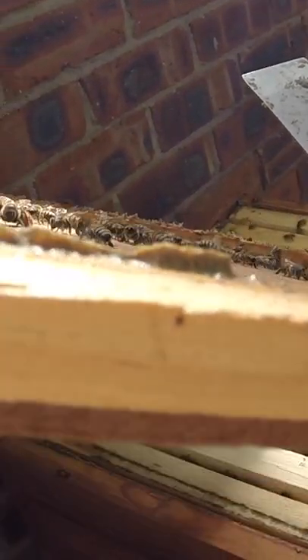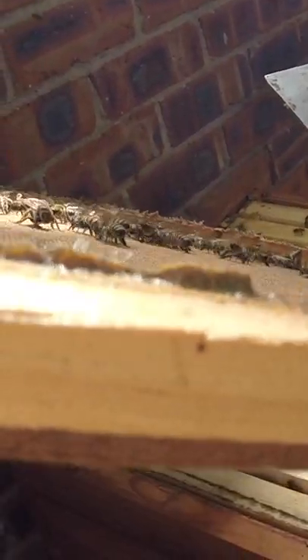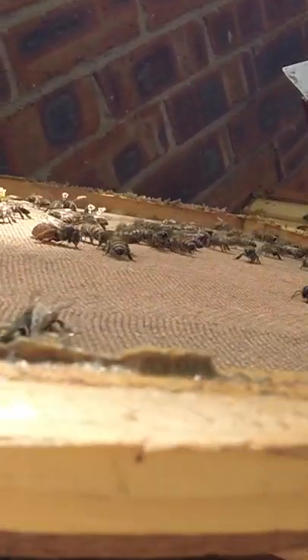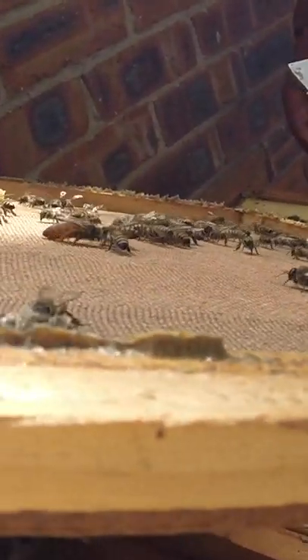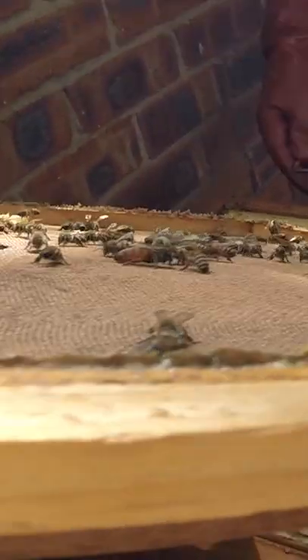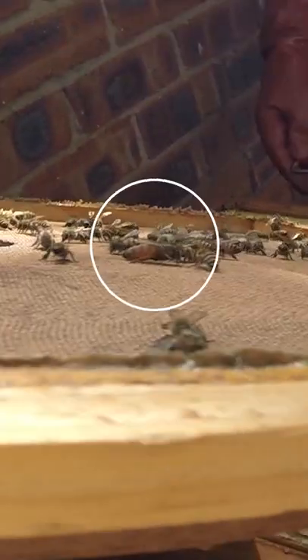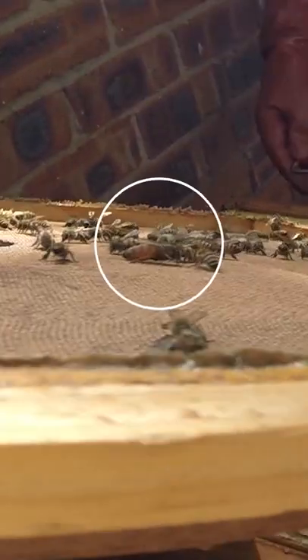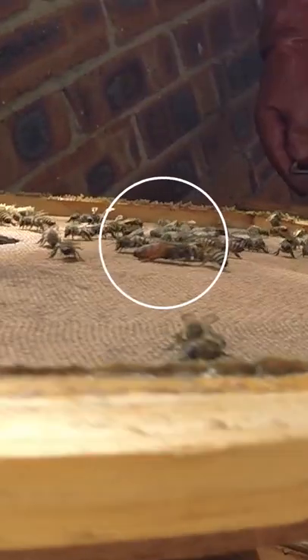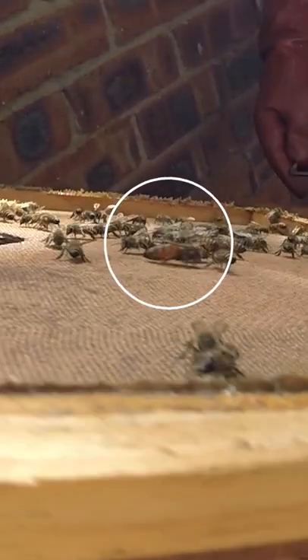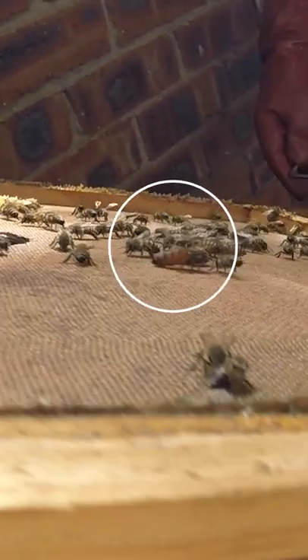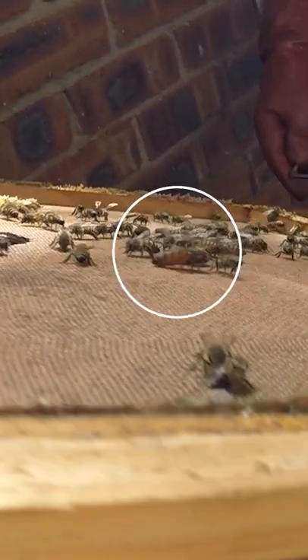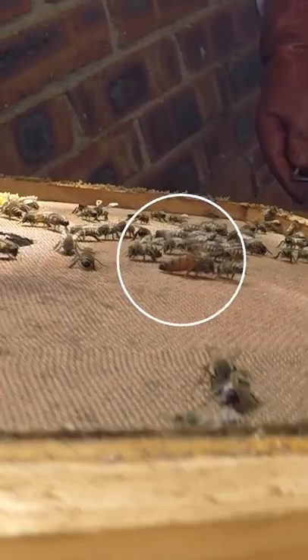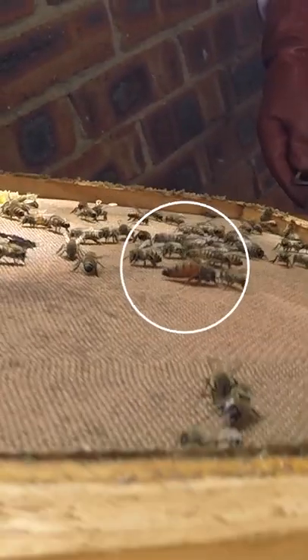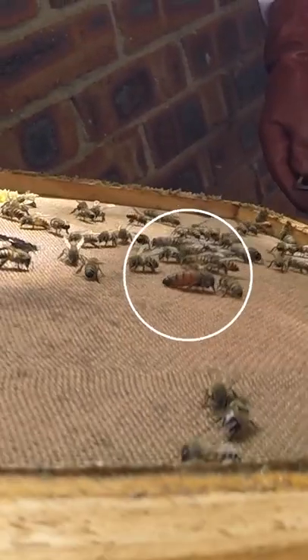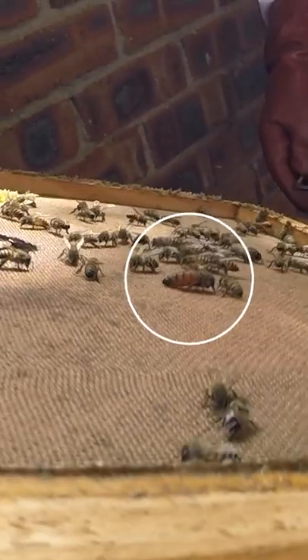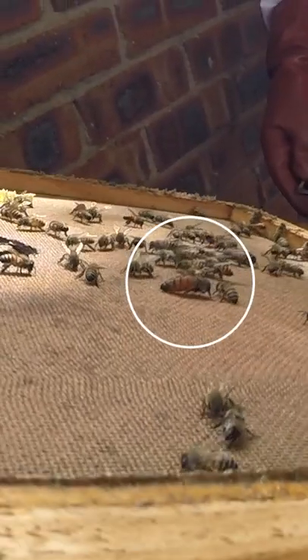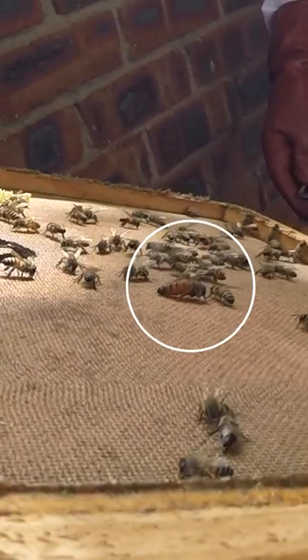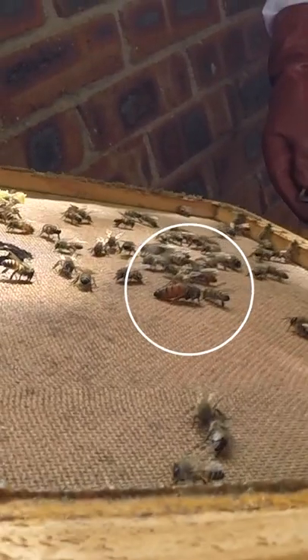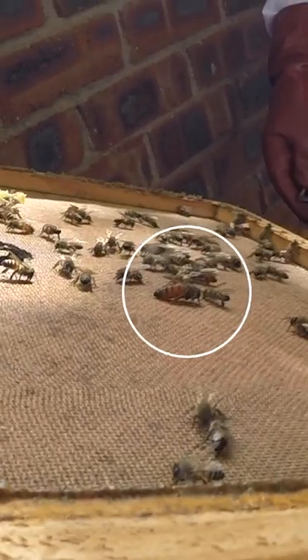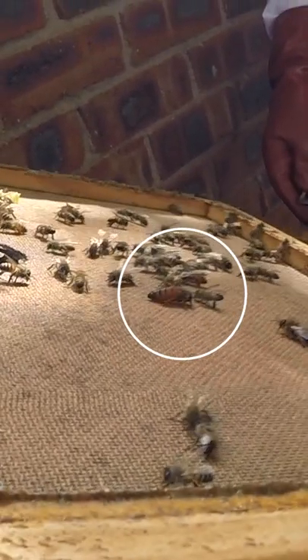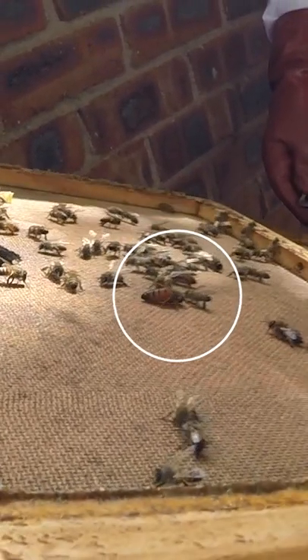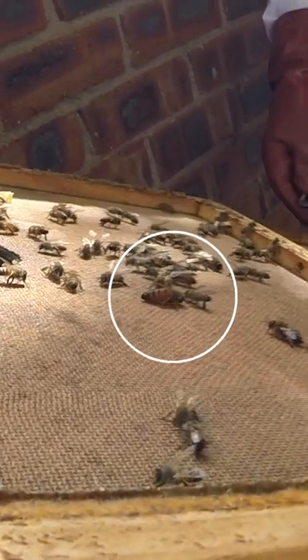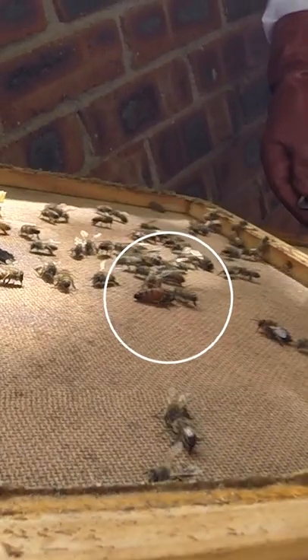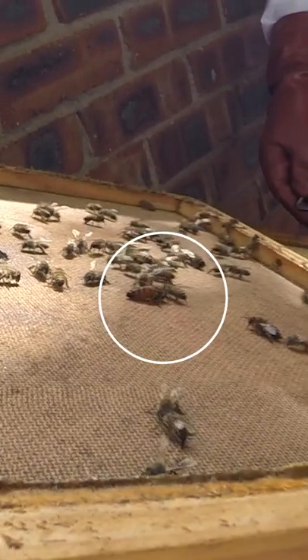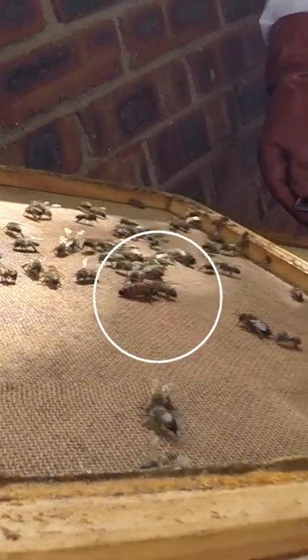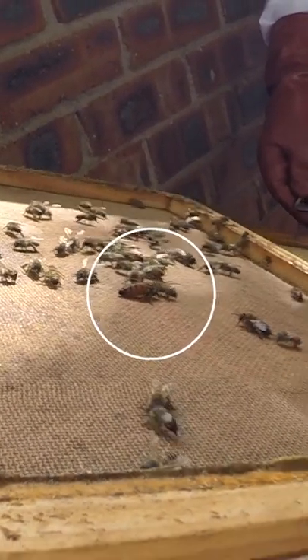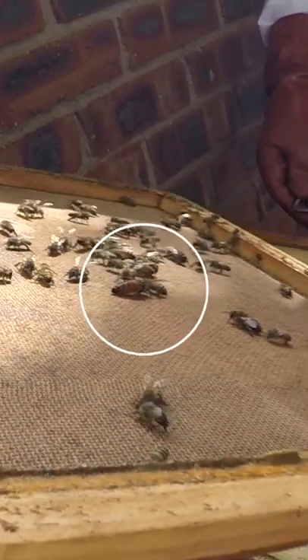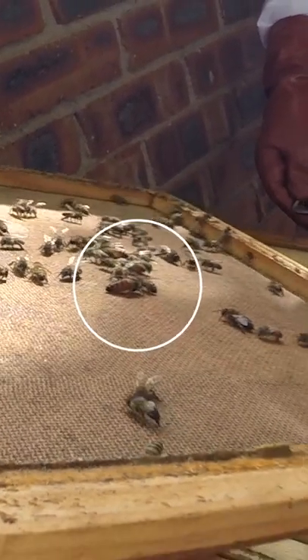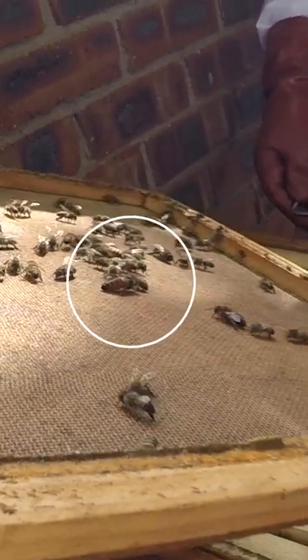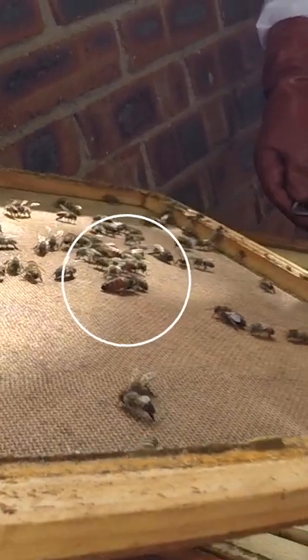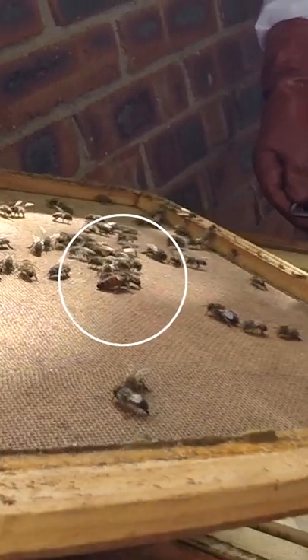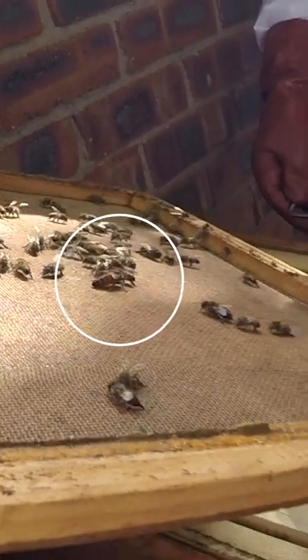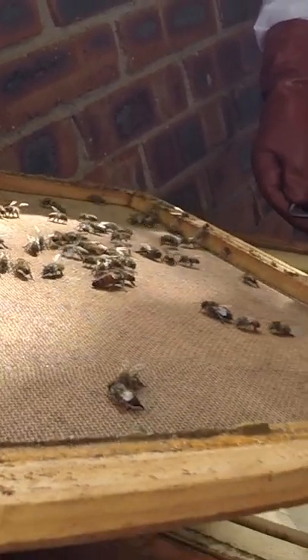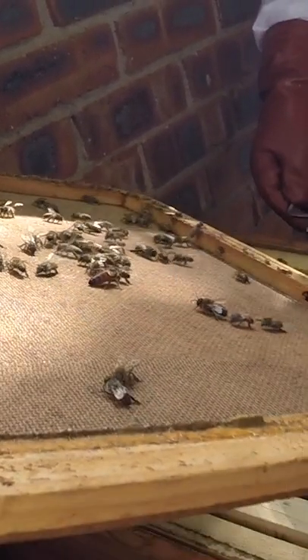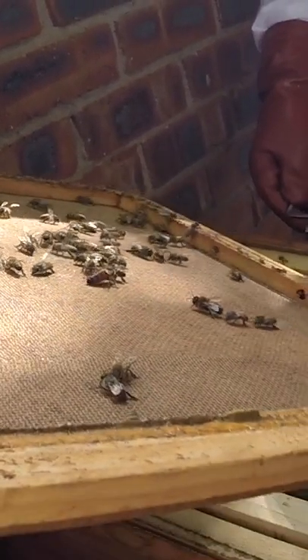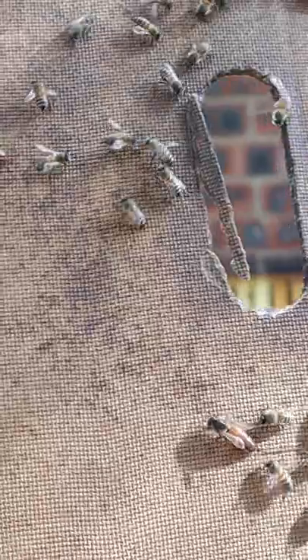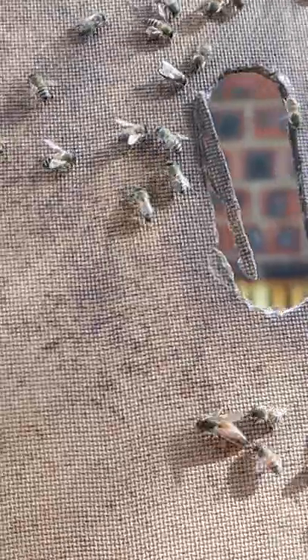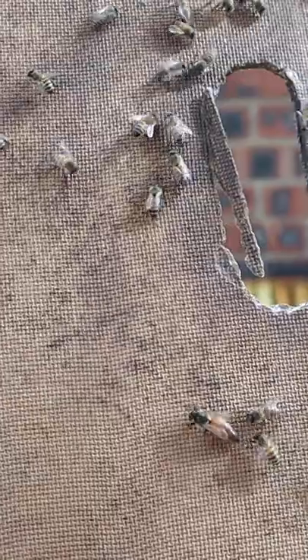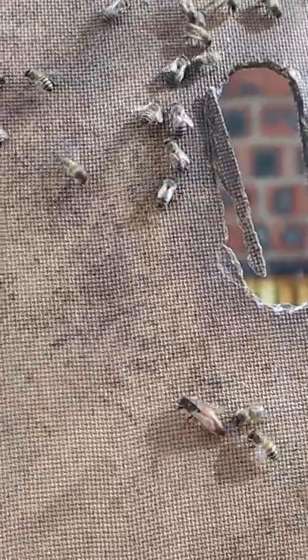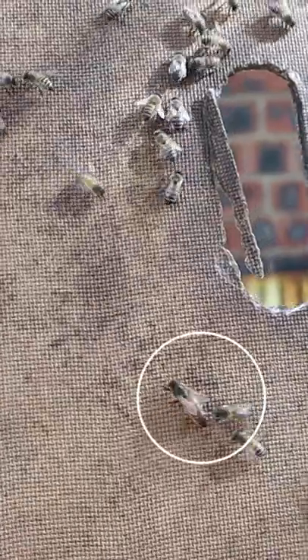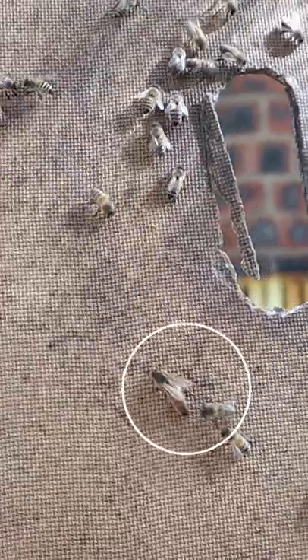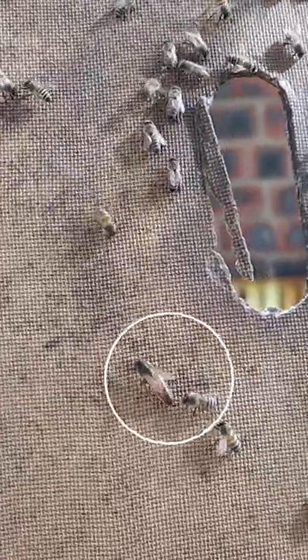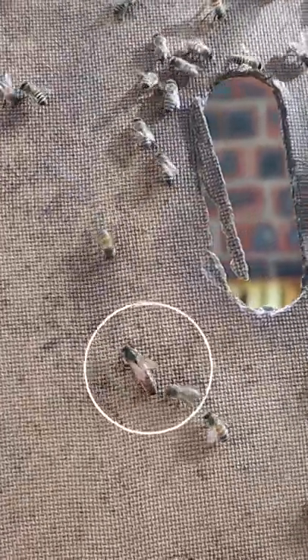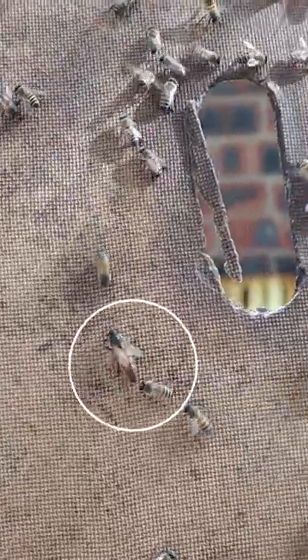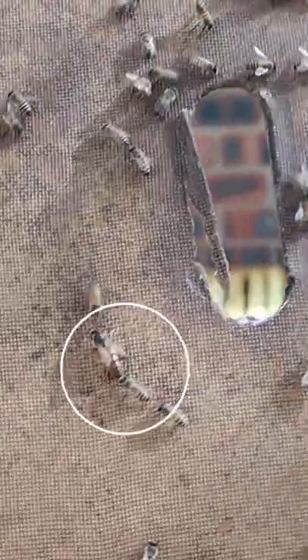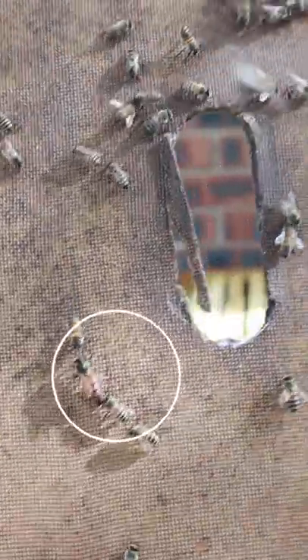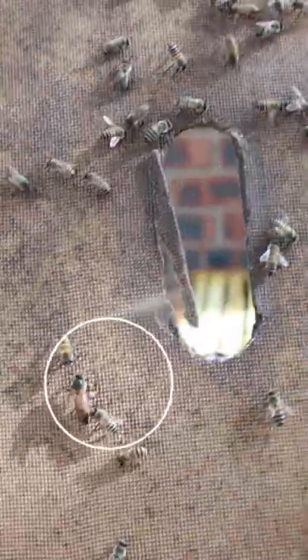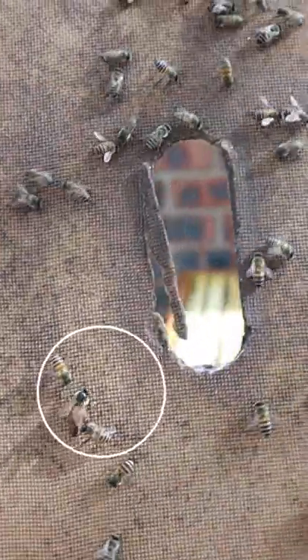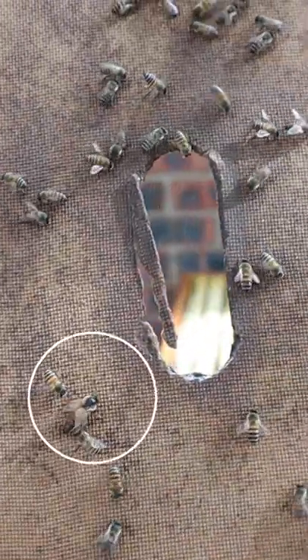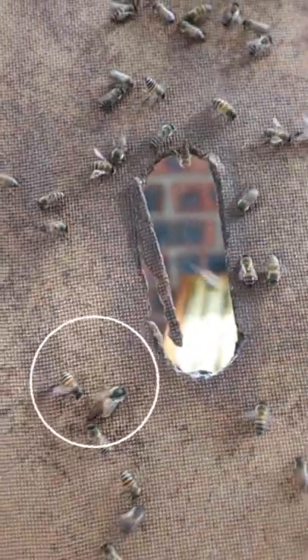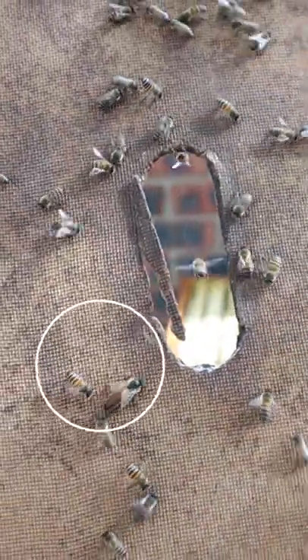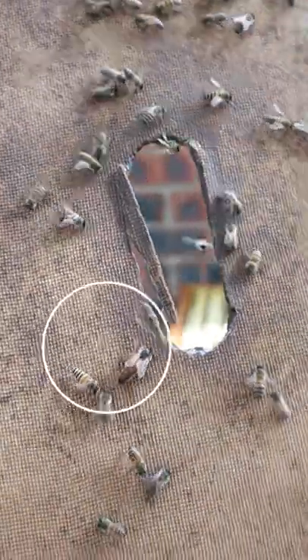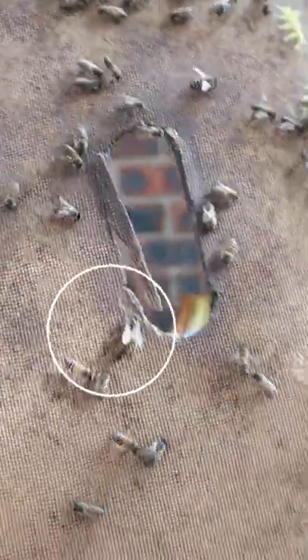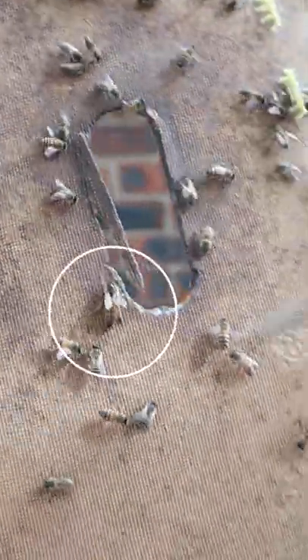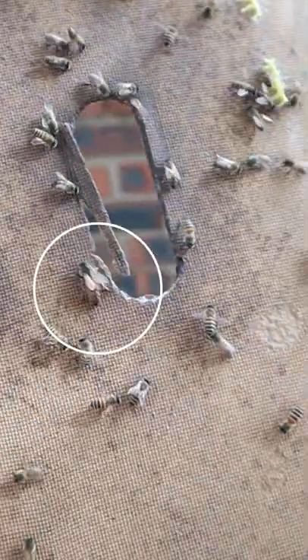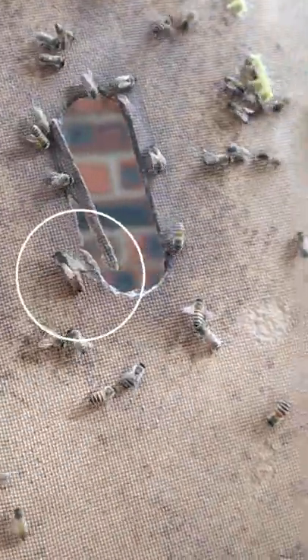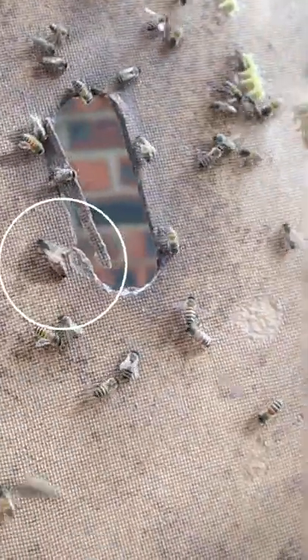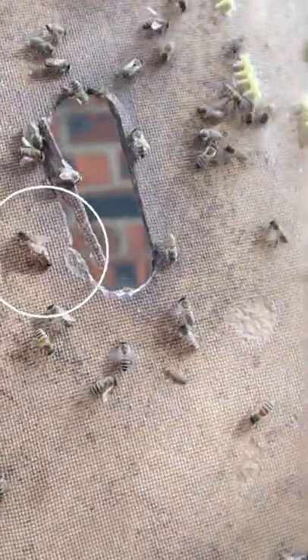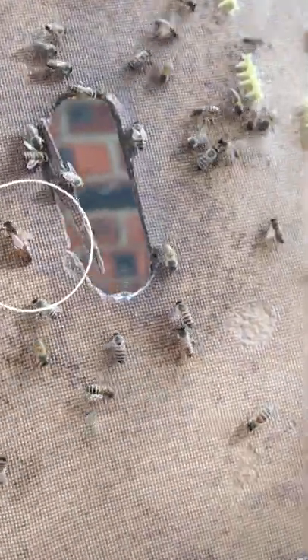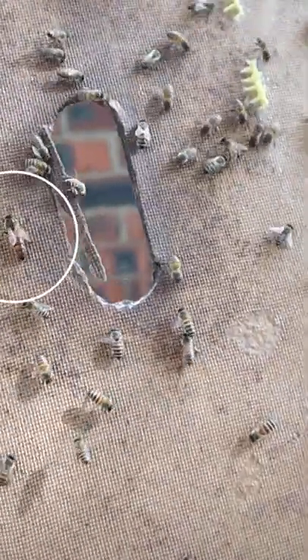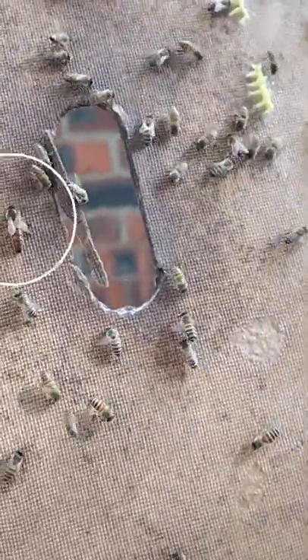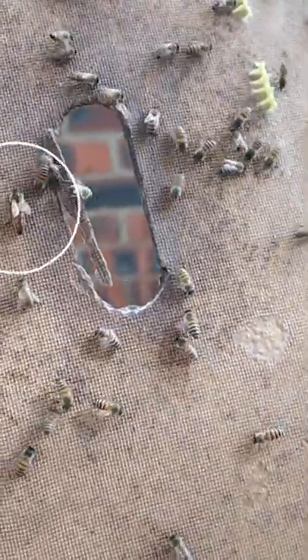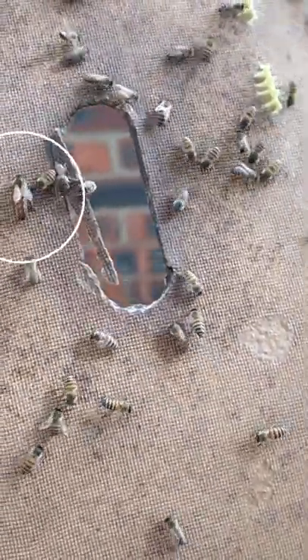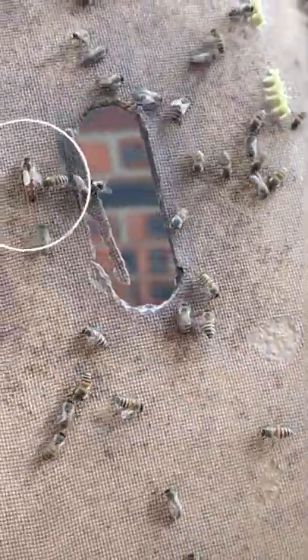A myth is that the queen makes all the decisions for the colony, and this is not true. The worker bees actually make all the decisions for the colony.